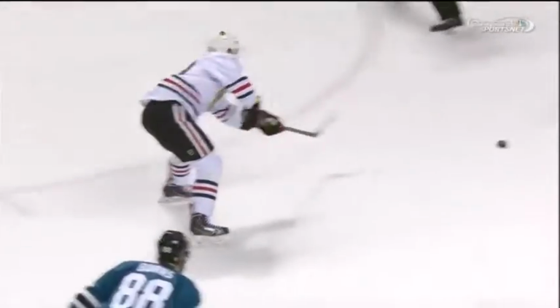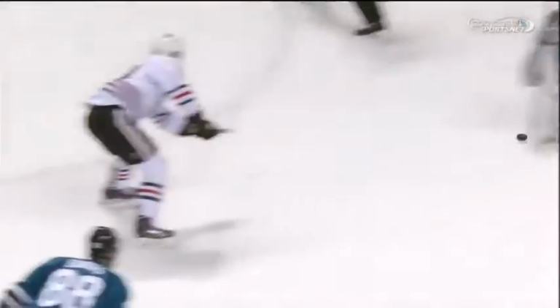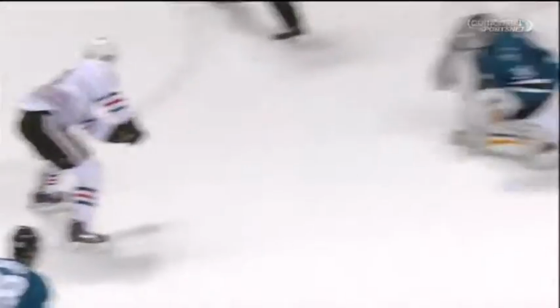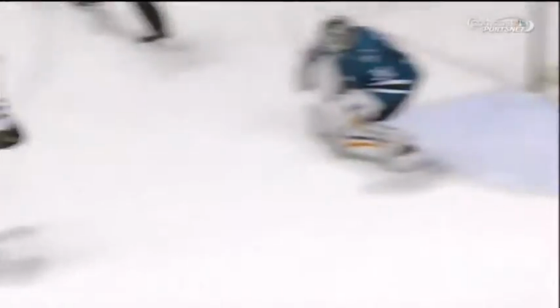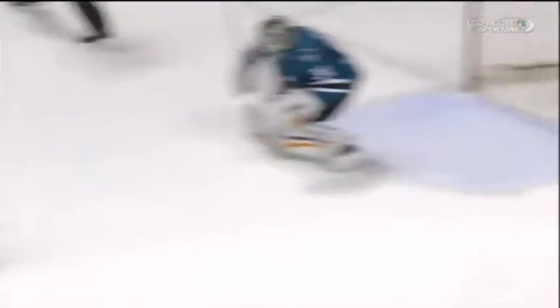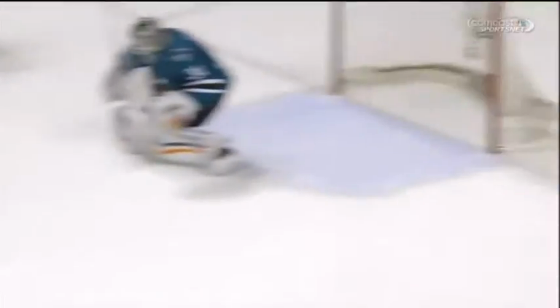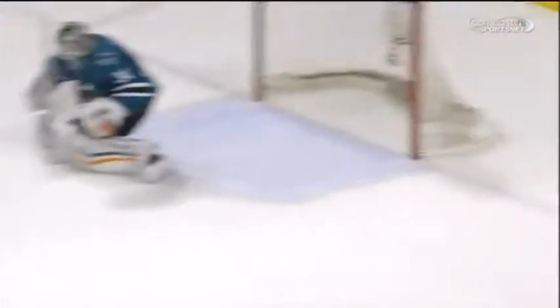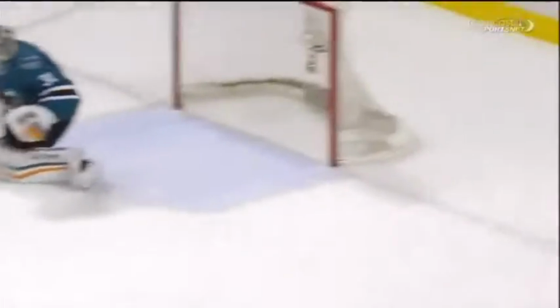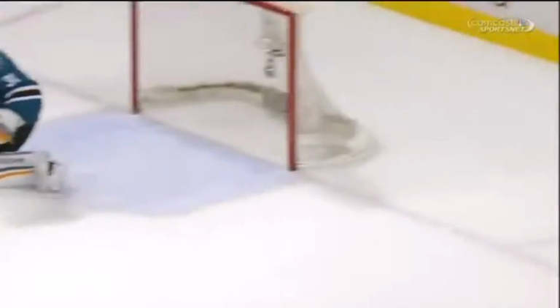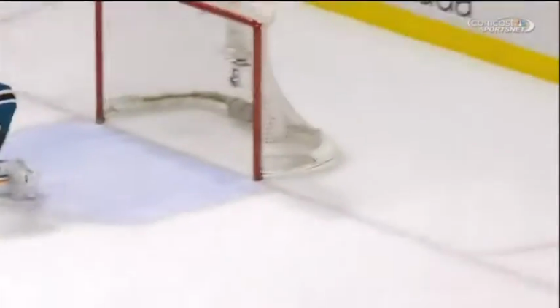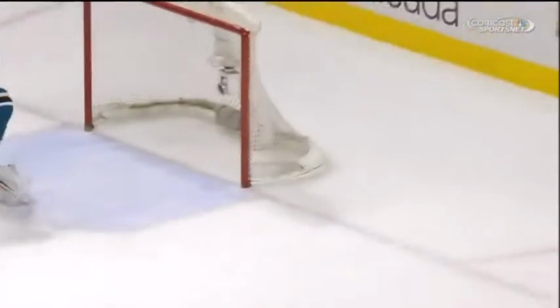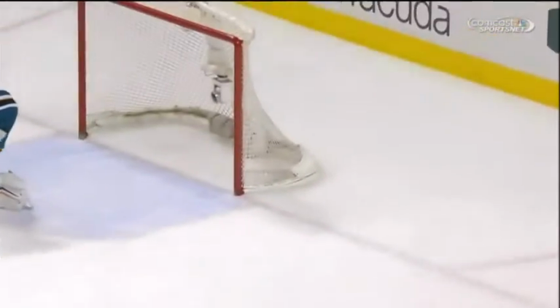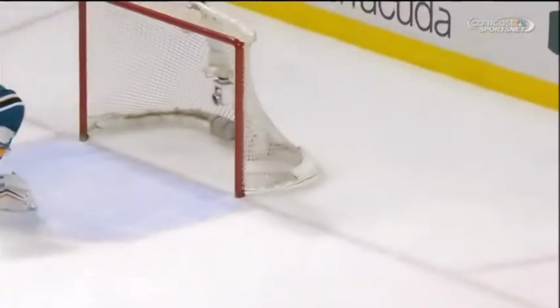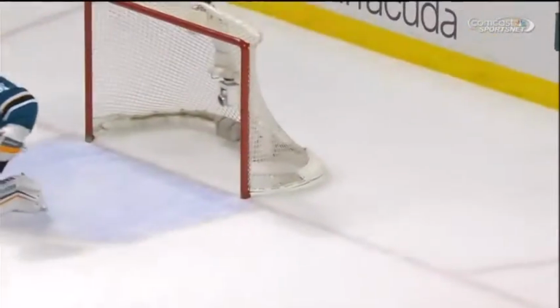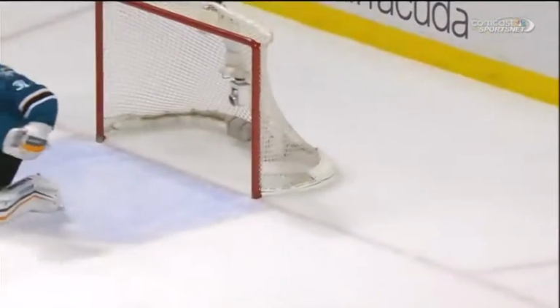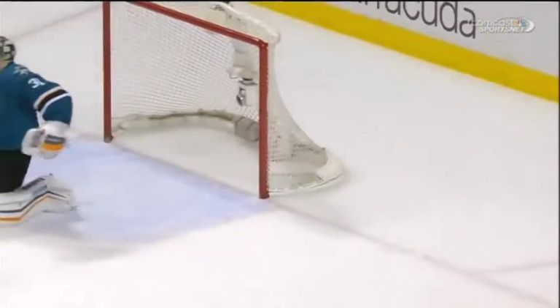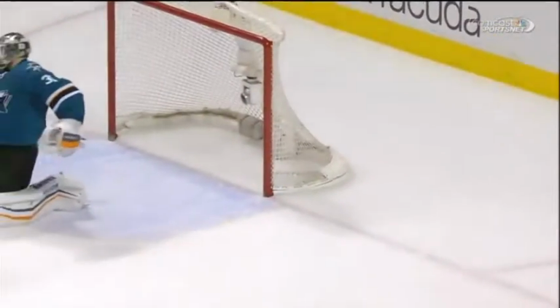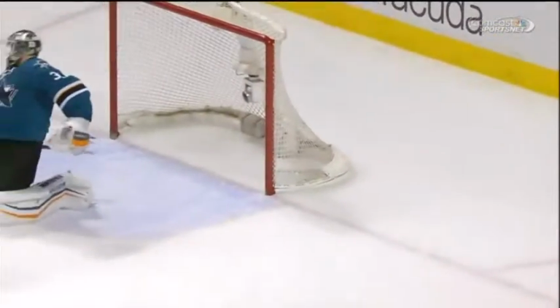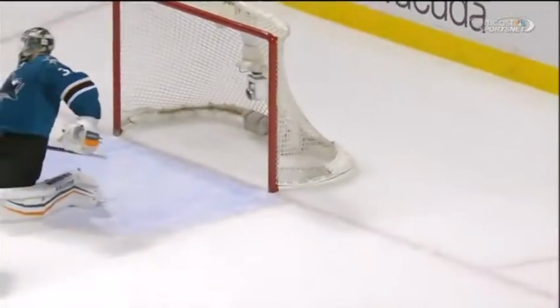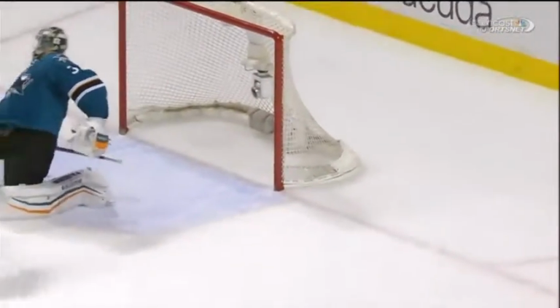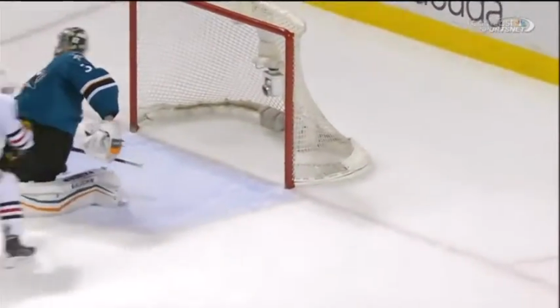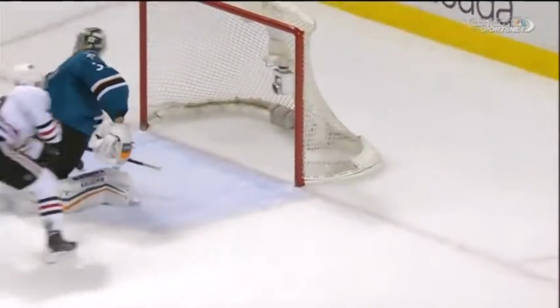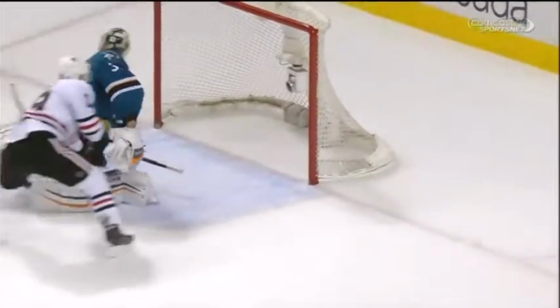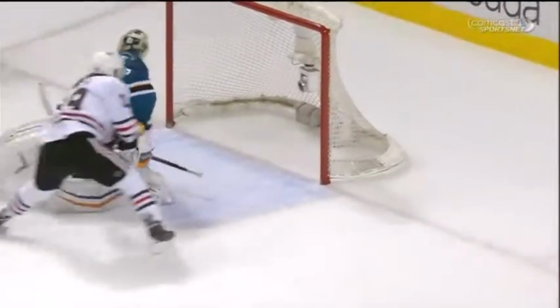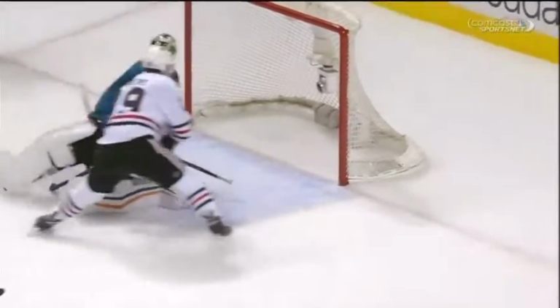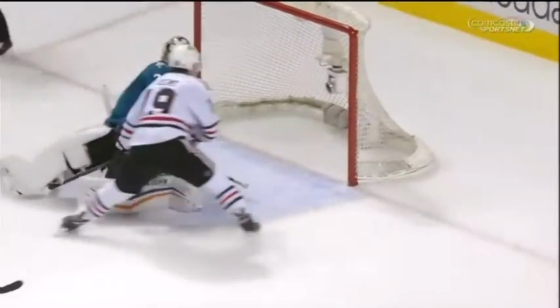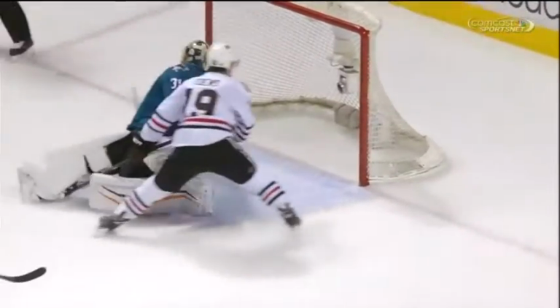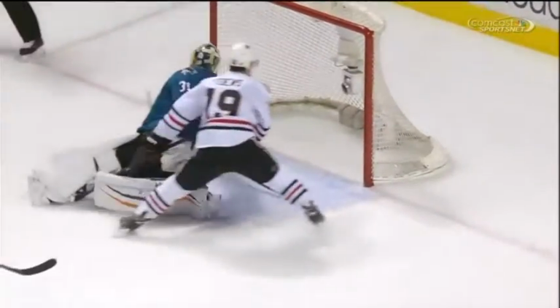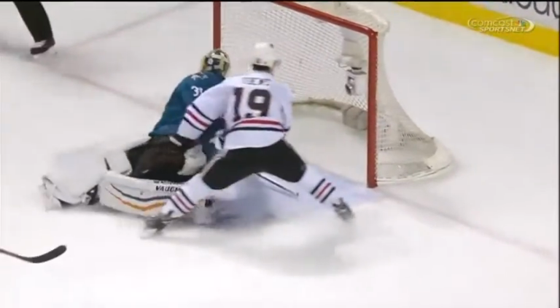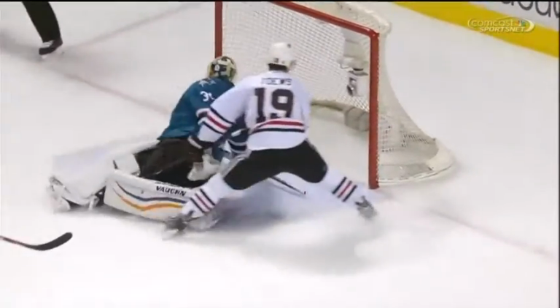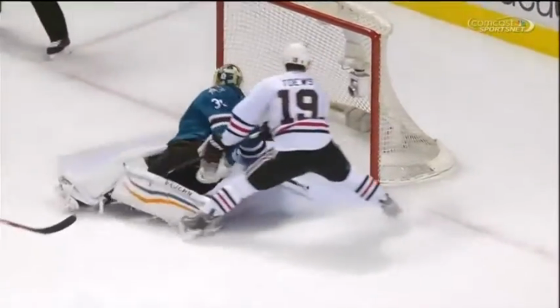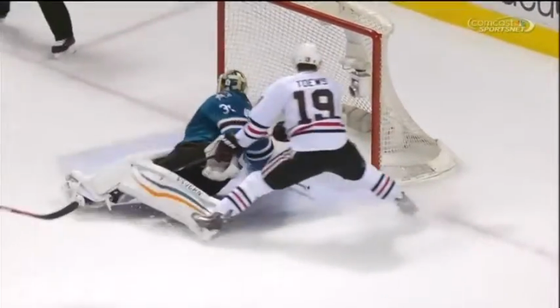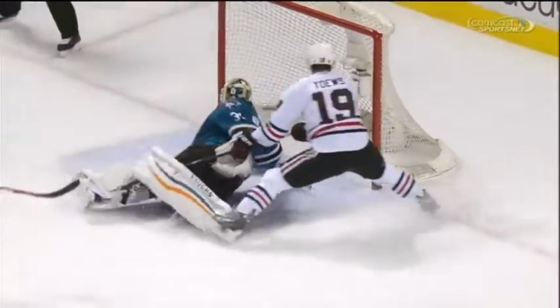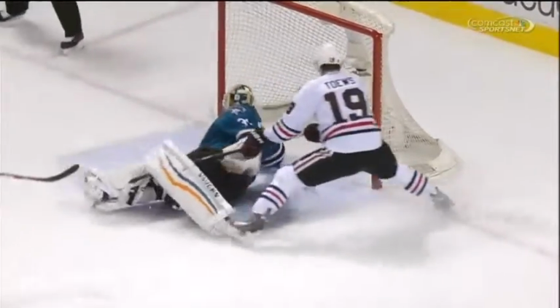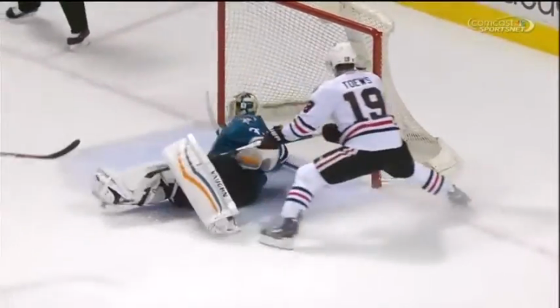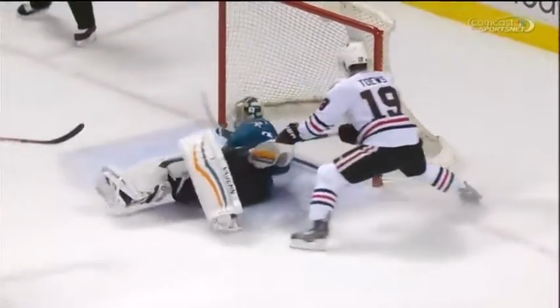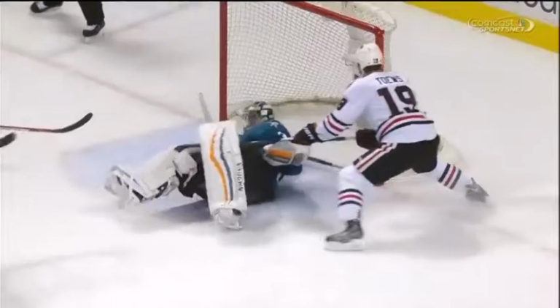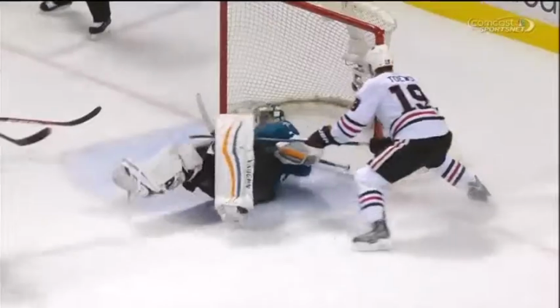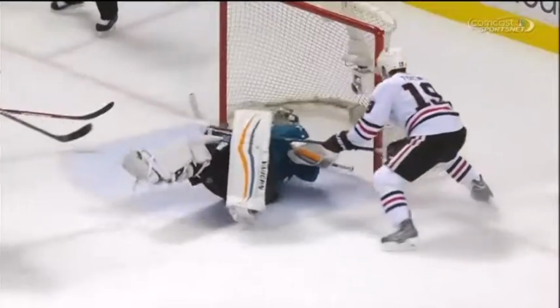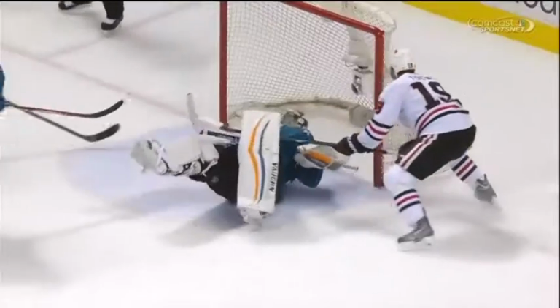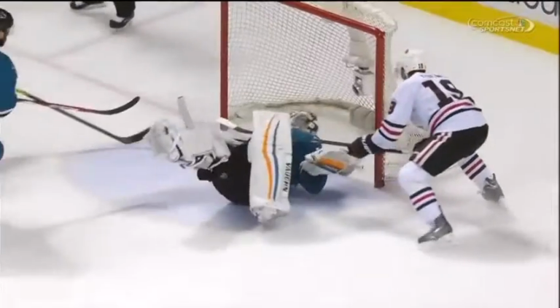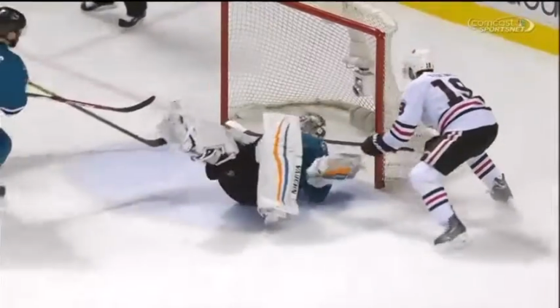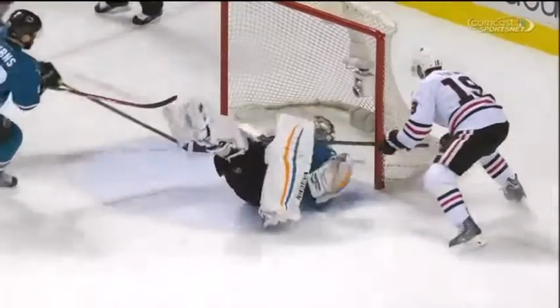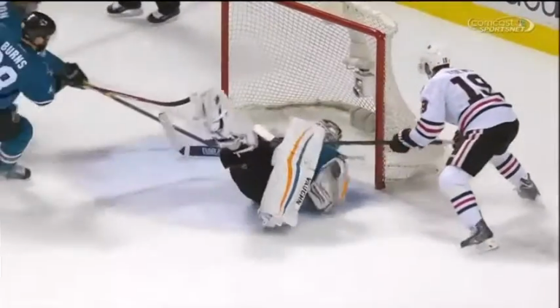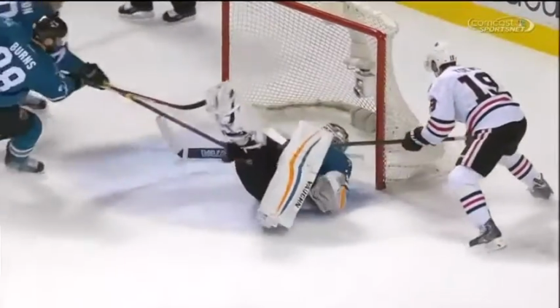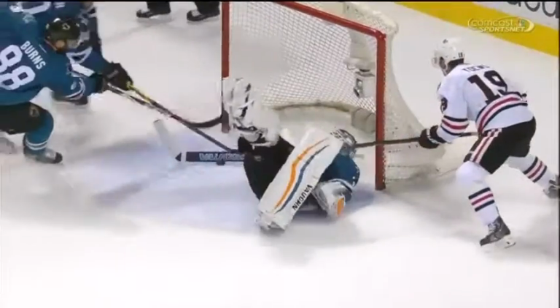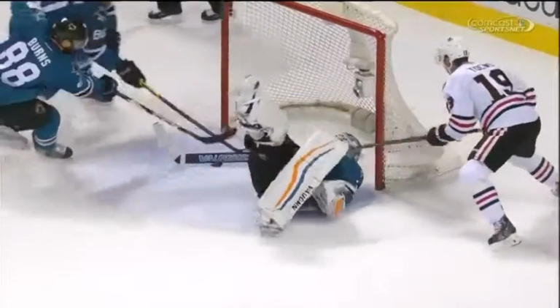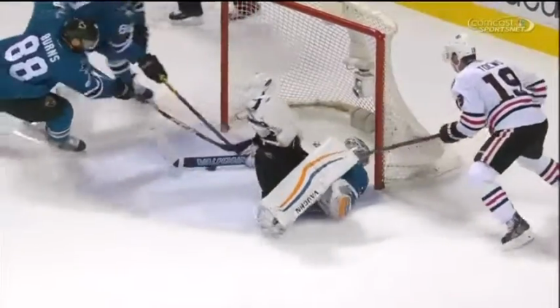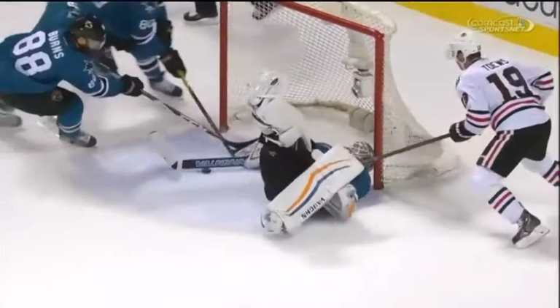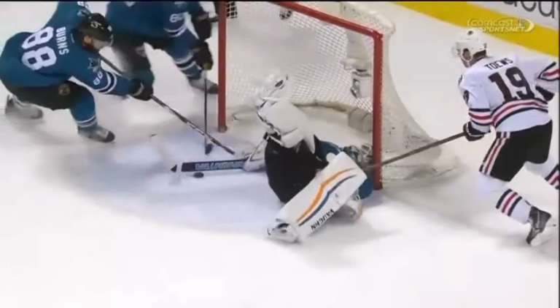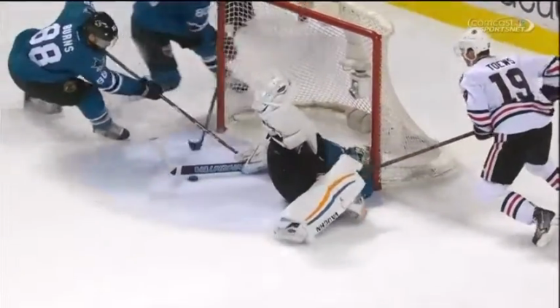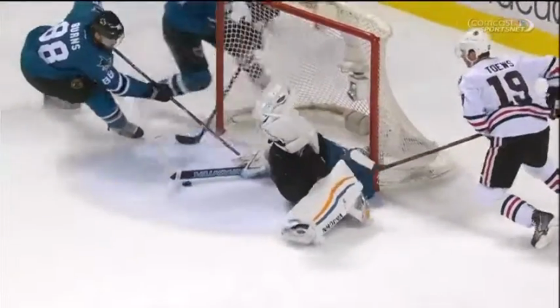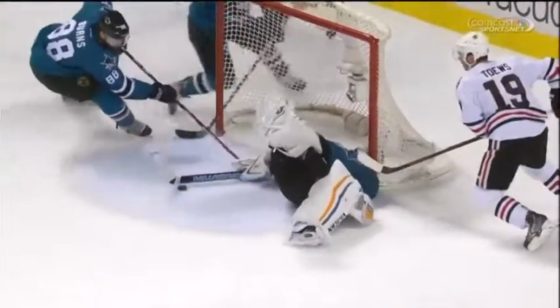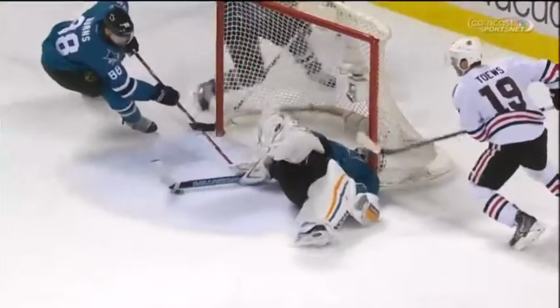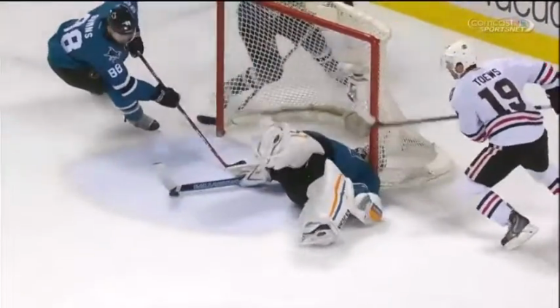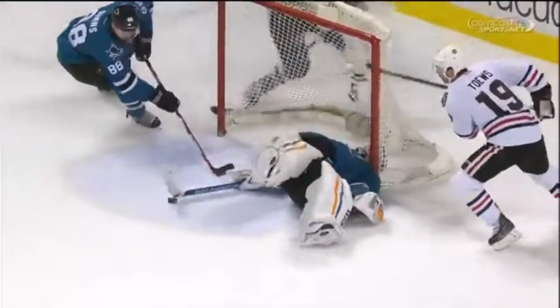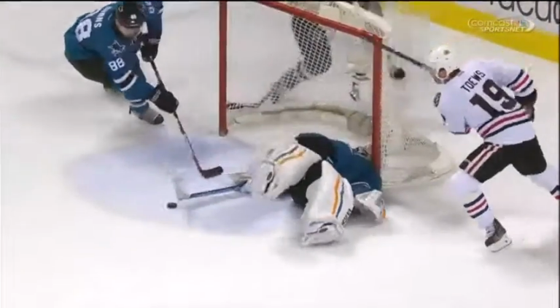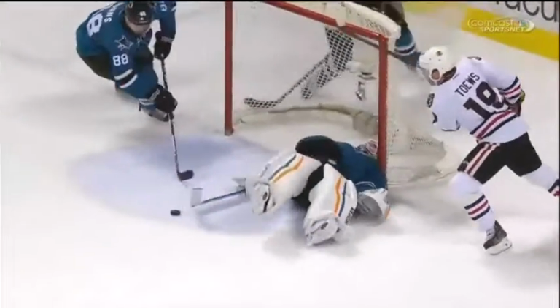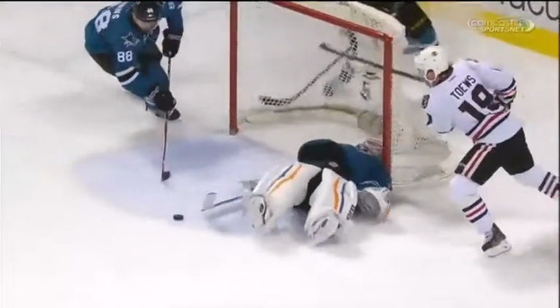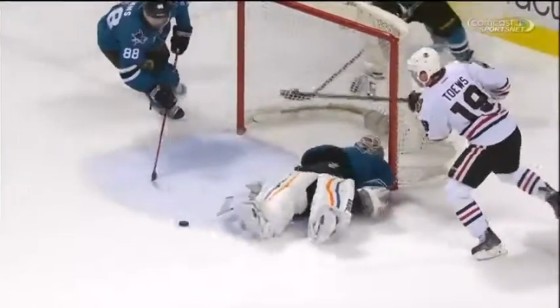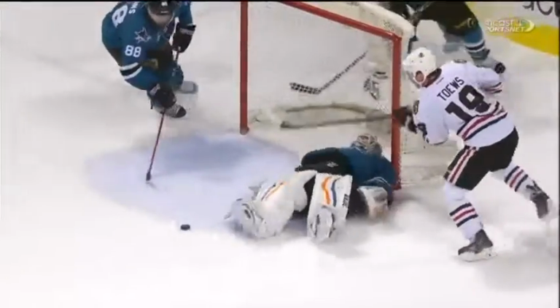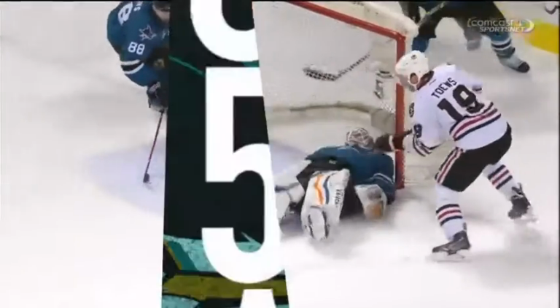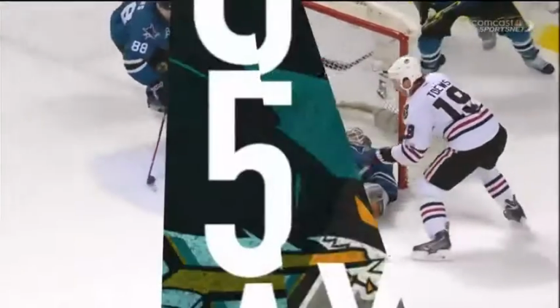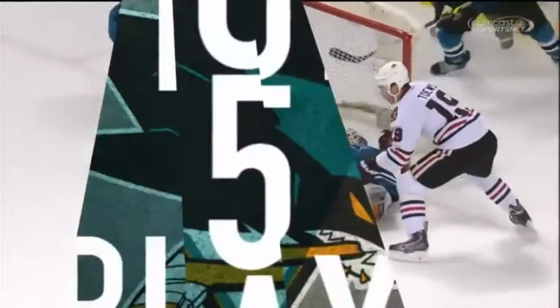What a look. Ante Niemi quite simply saying to Jonathan Tej — you will not score.